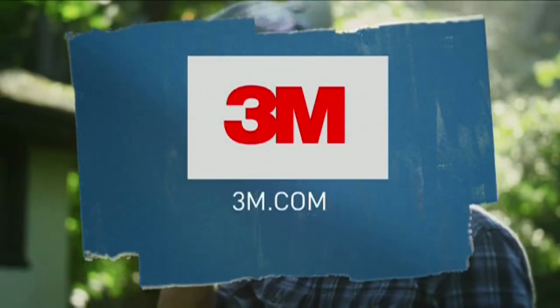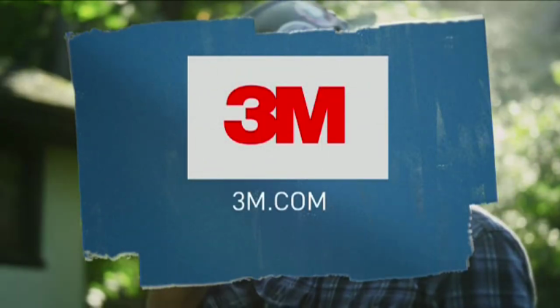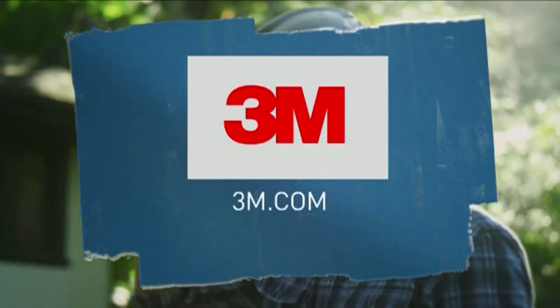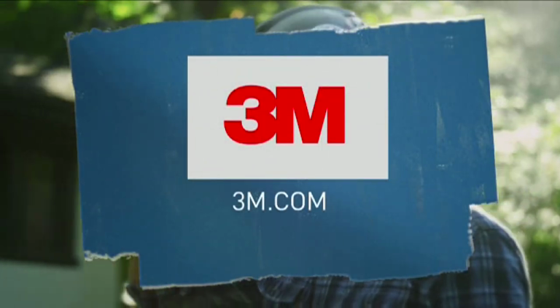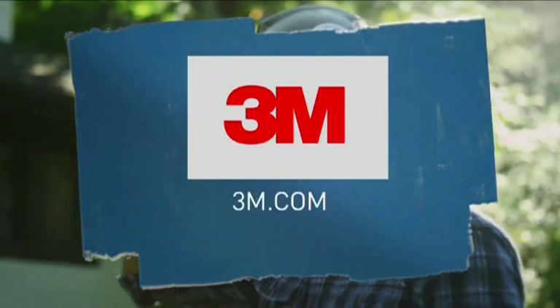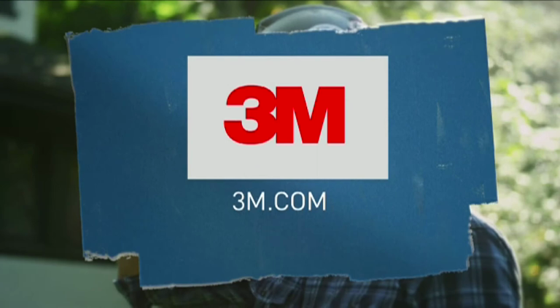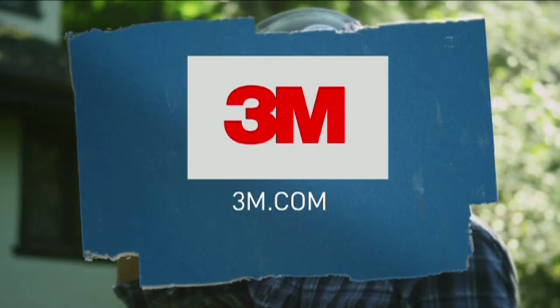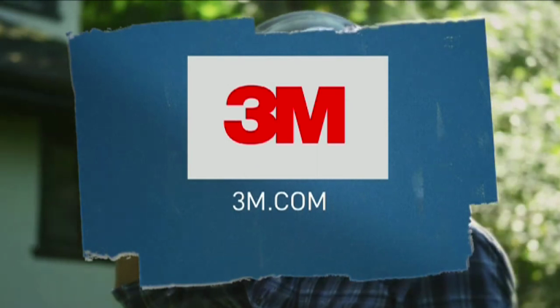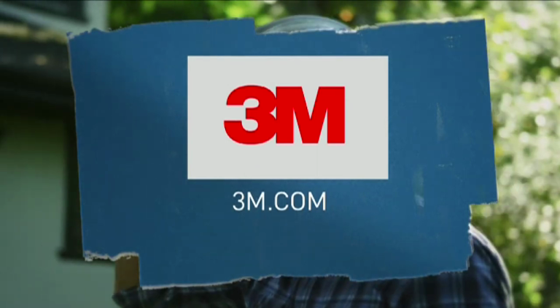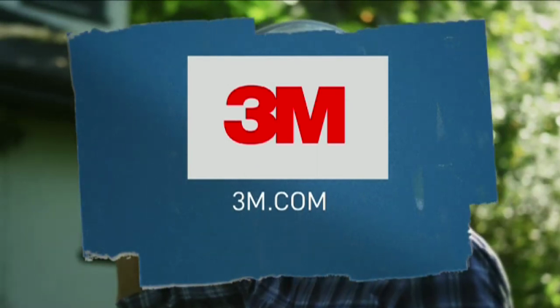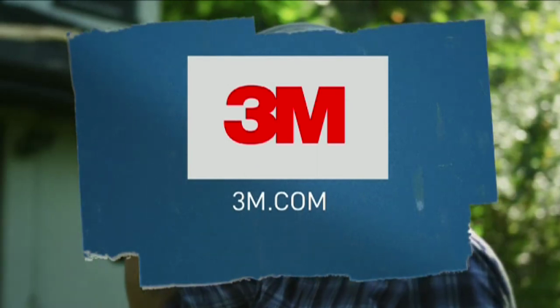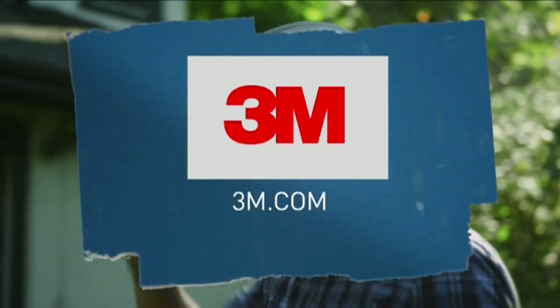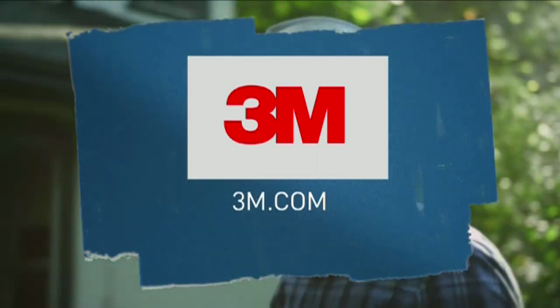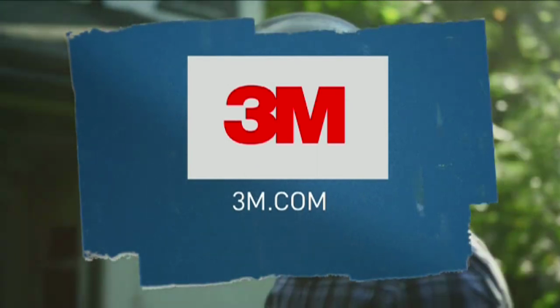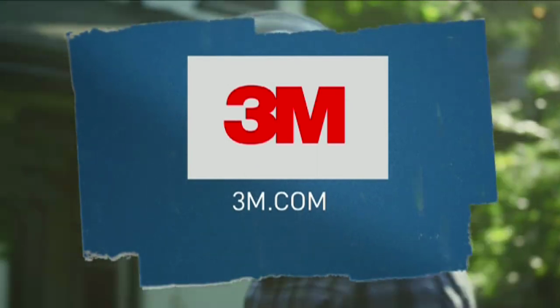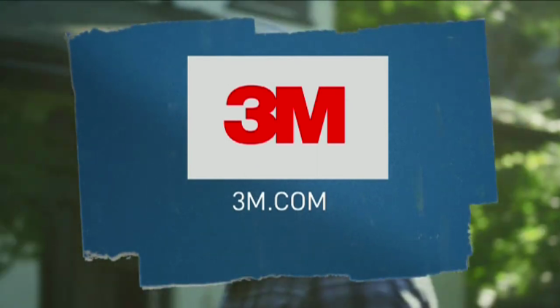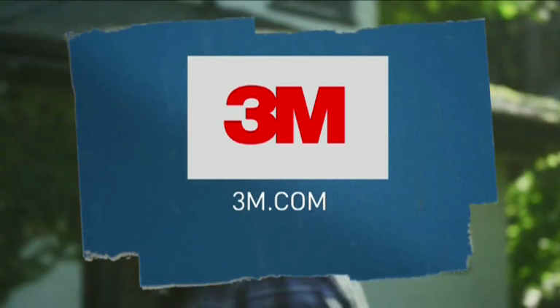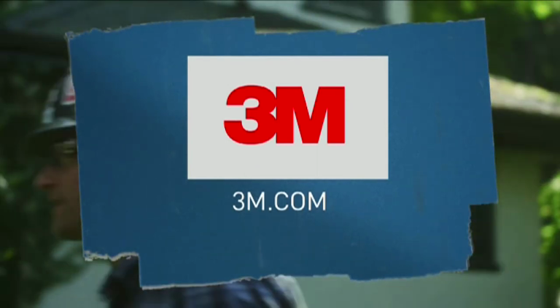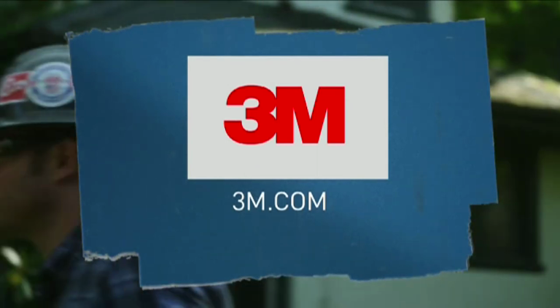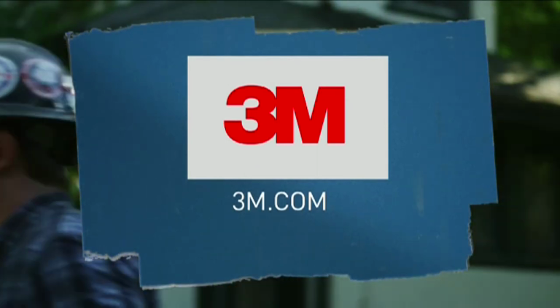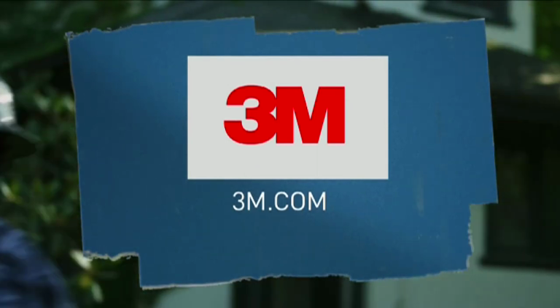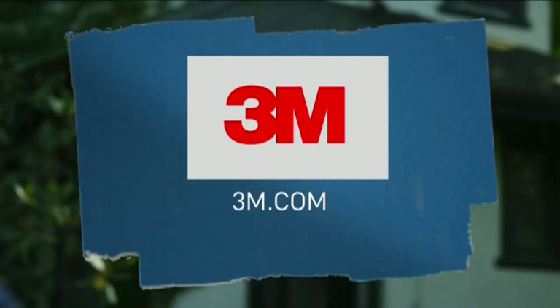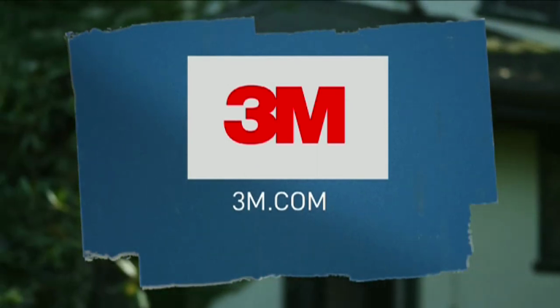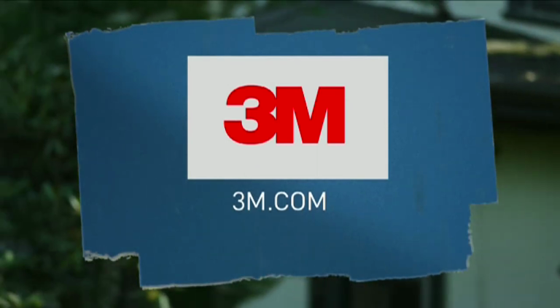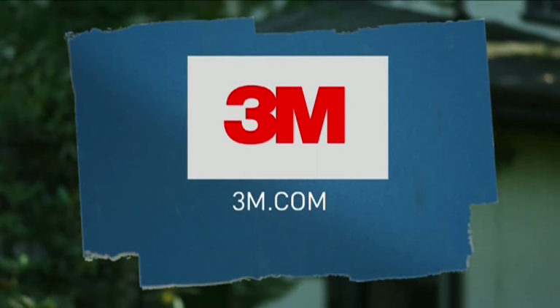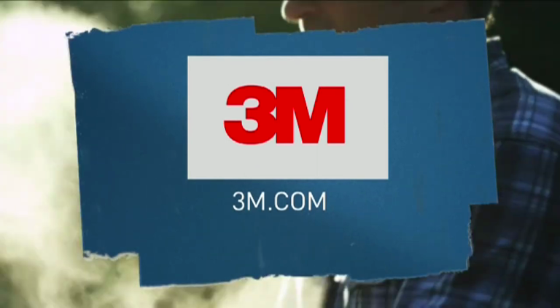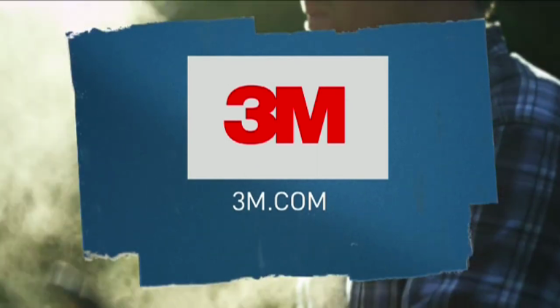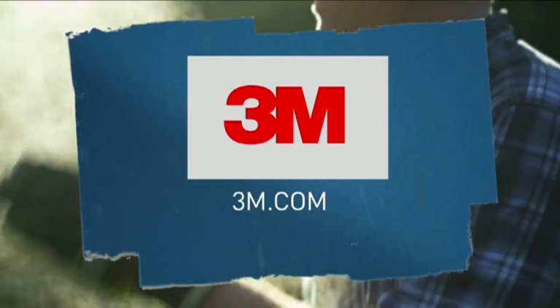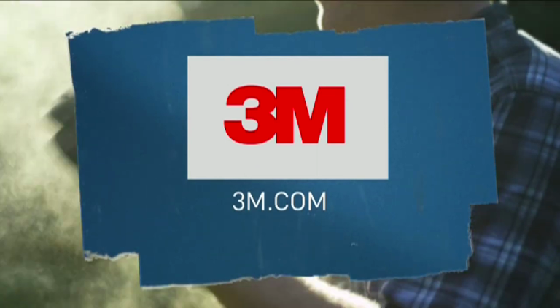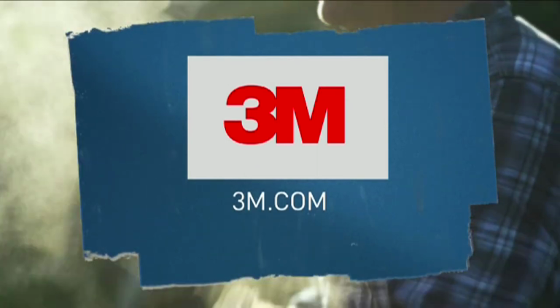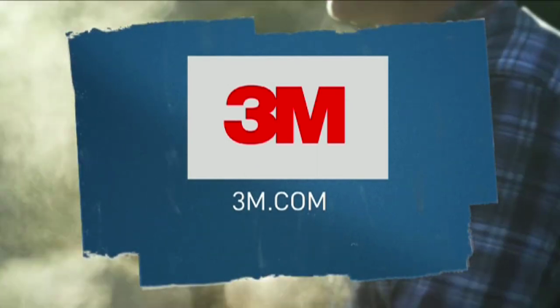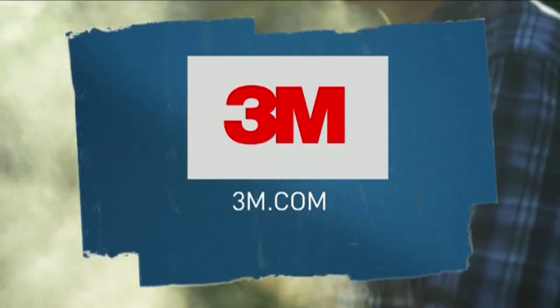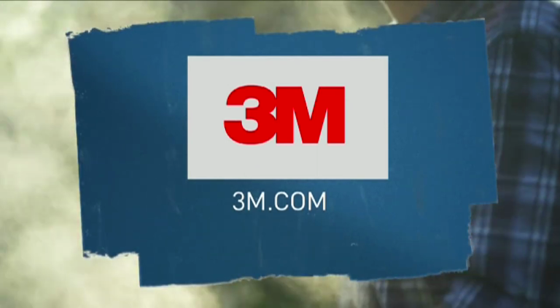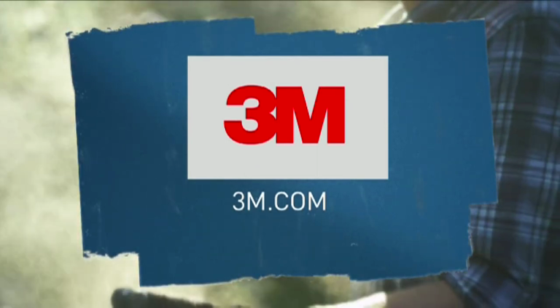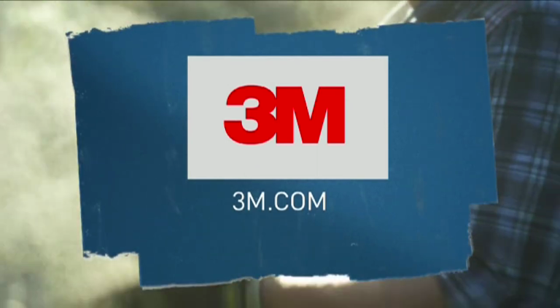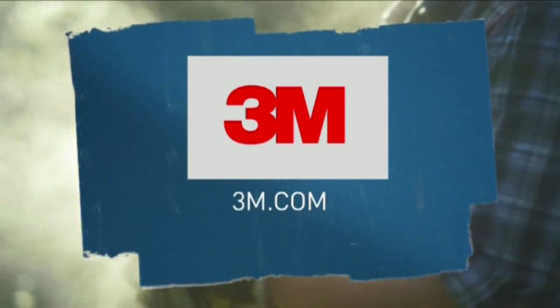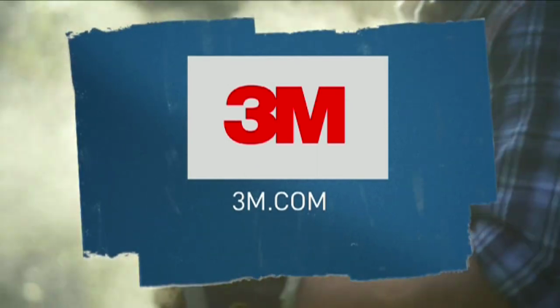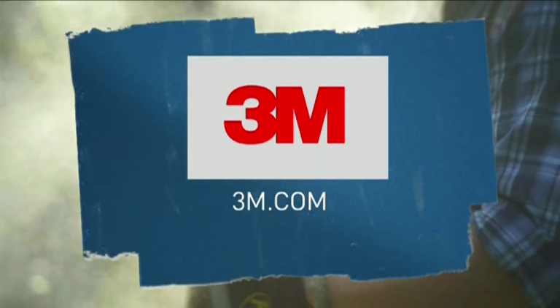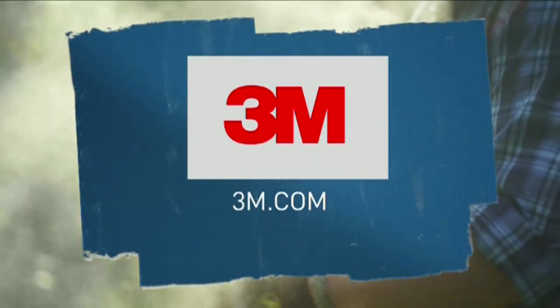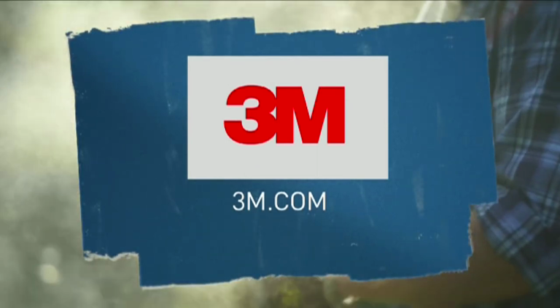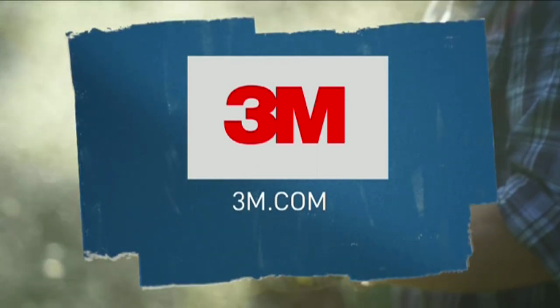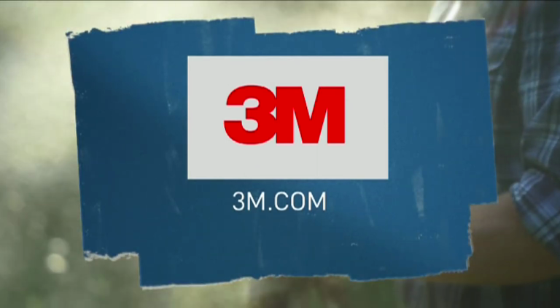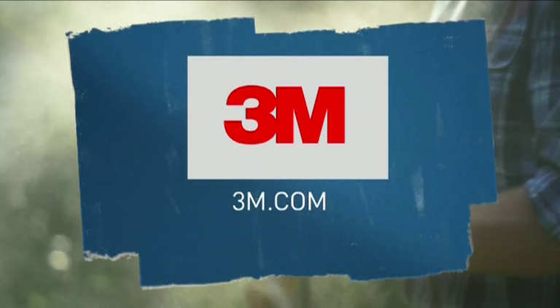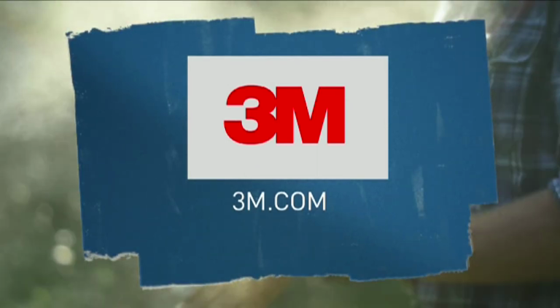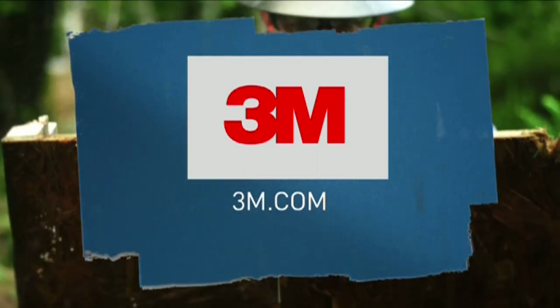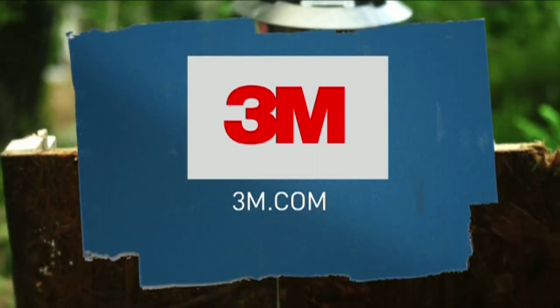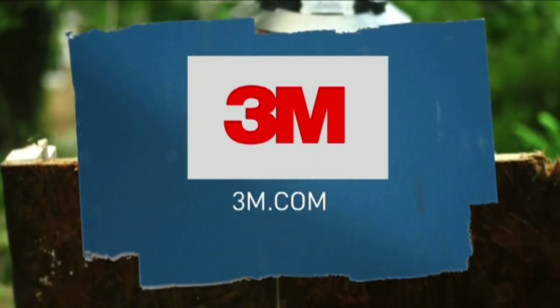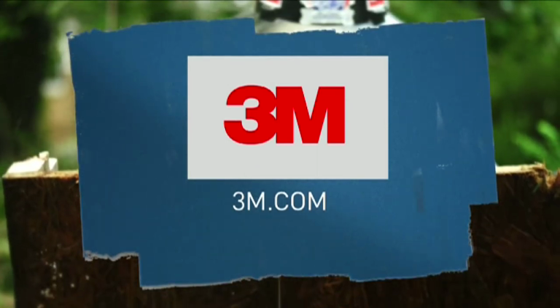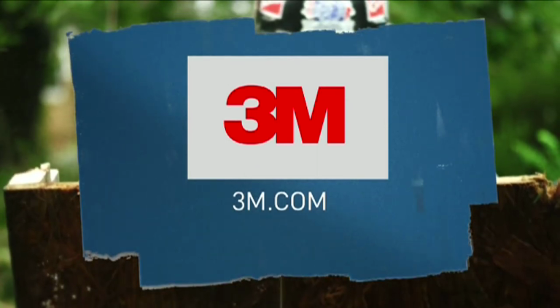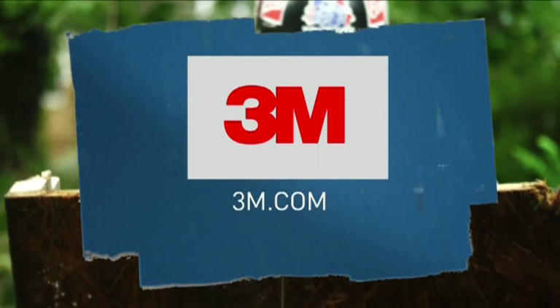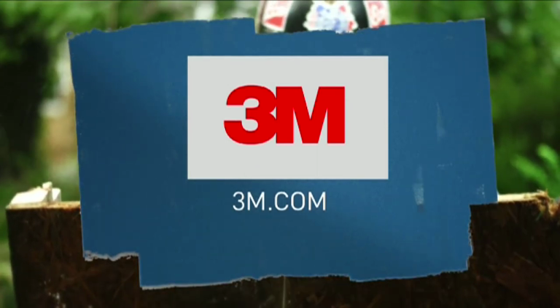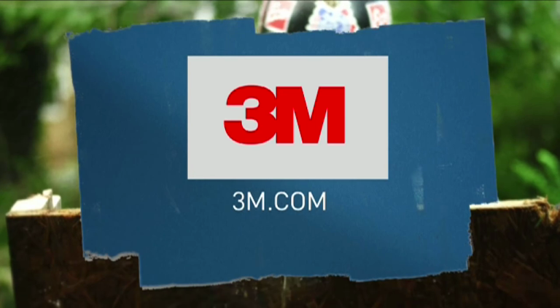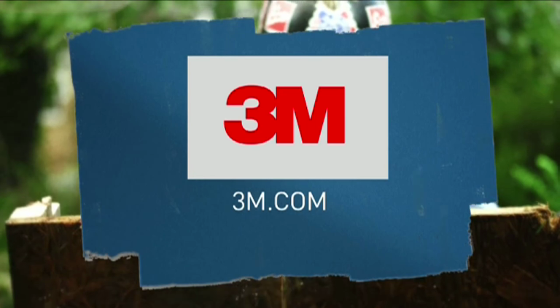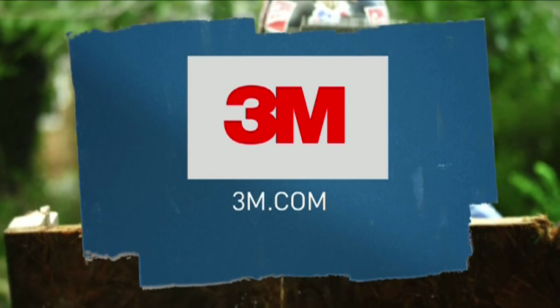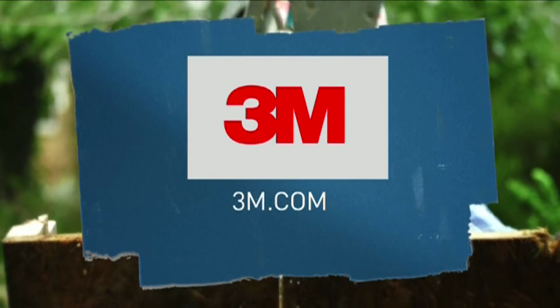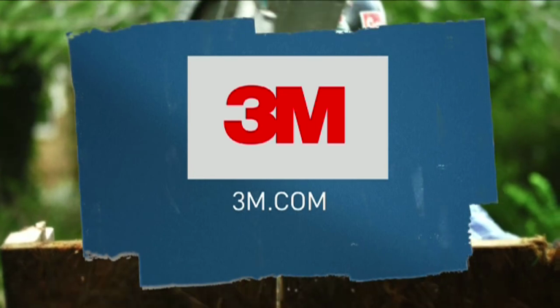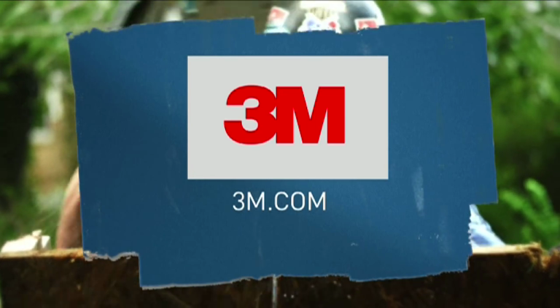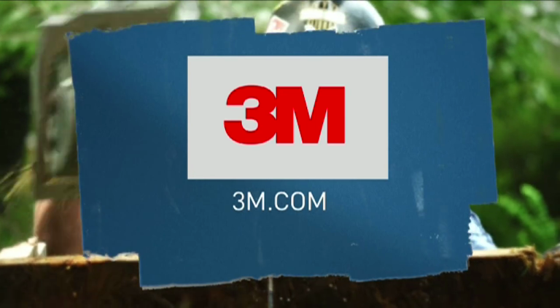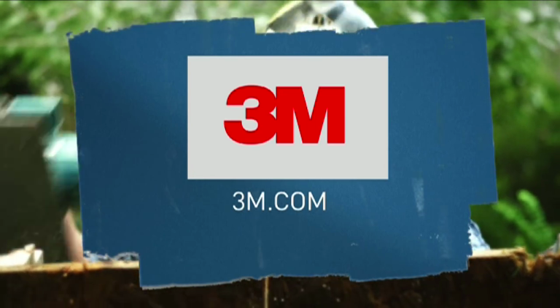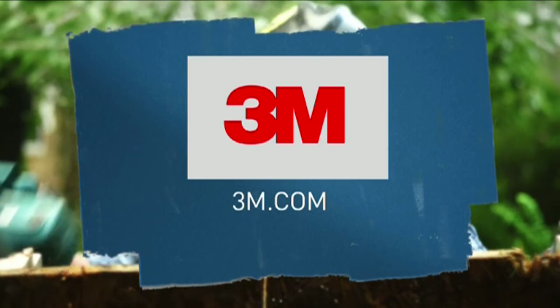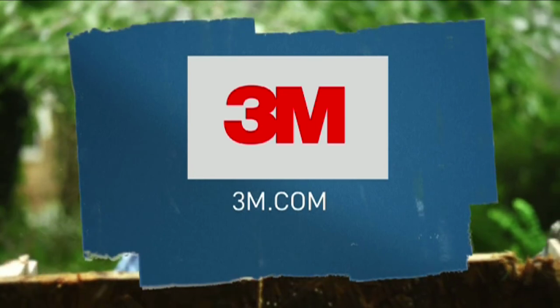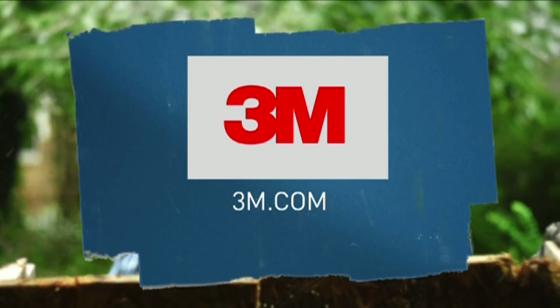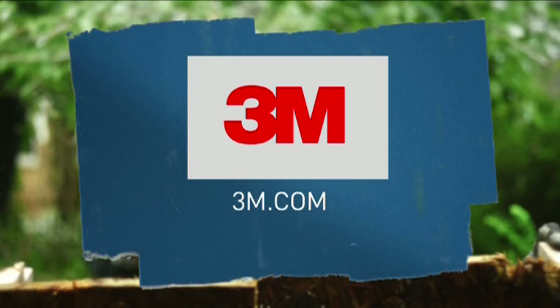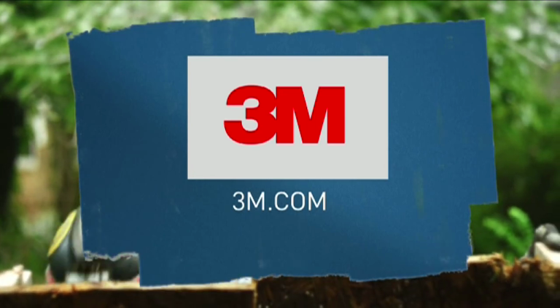George the Rescue is sponsored in part by 3M. For more information on 3M products or to find a retailer near you, go to 3M.com.